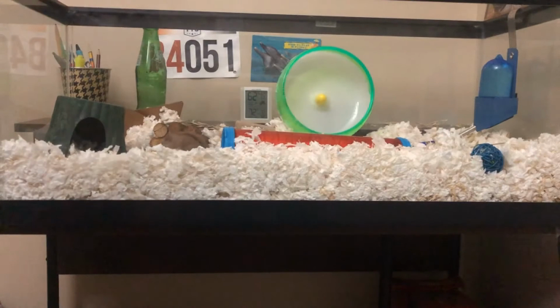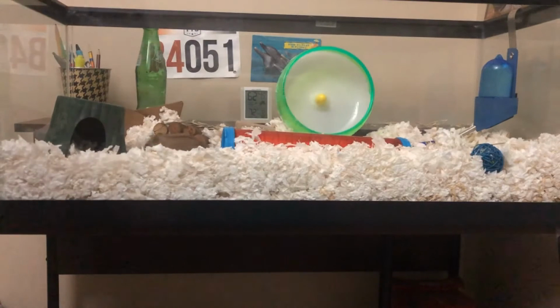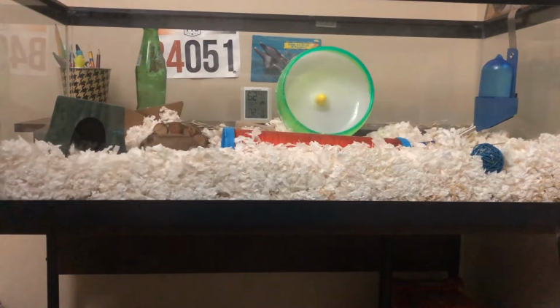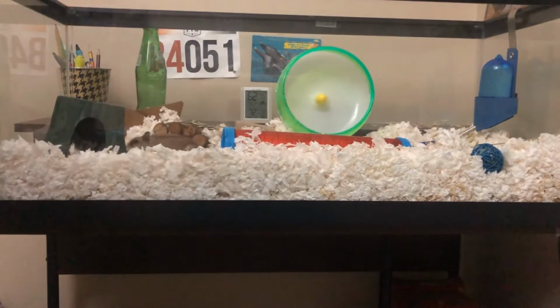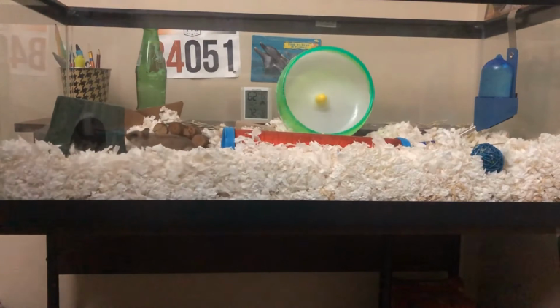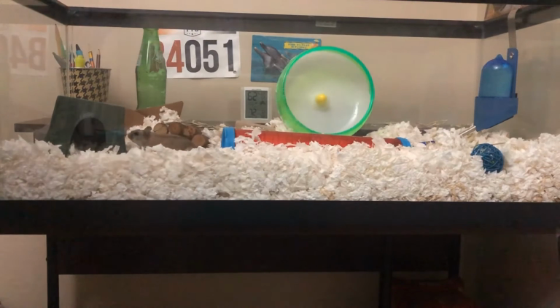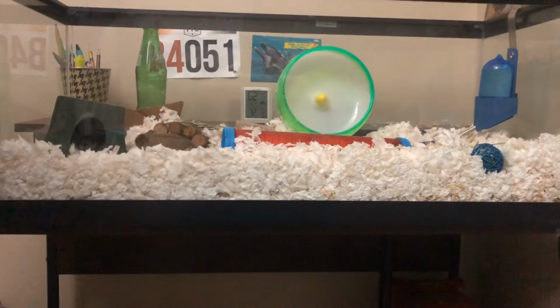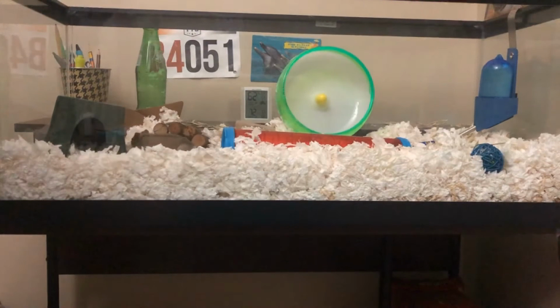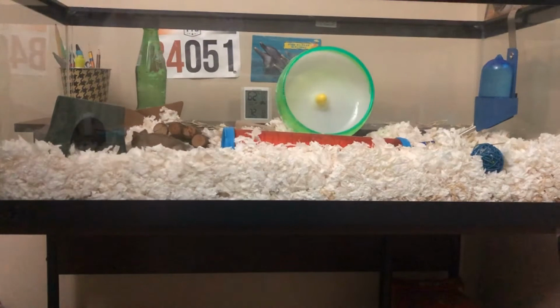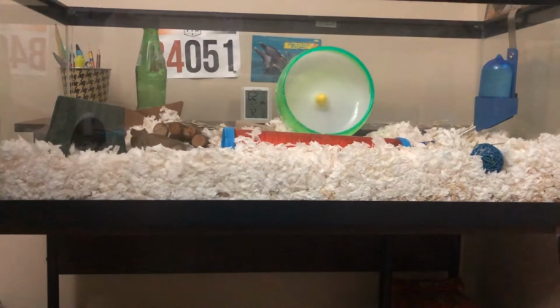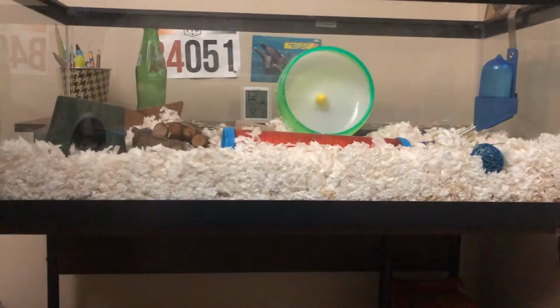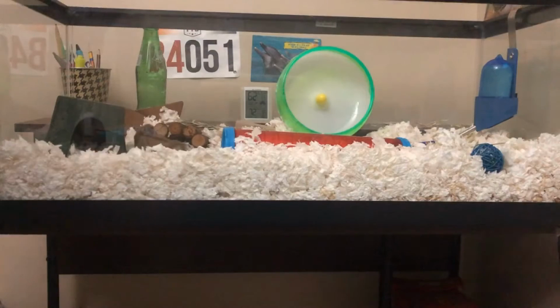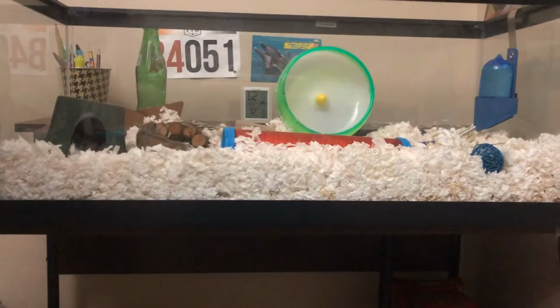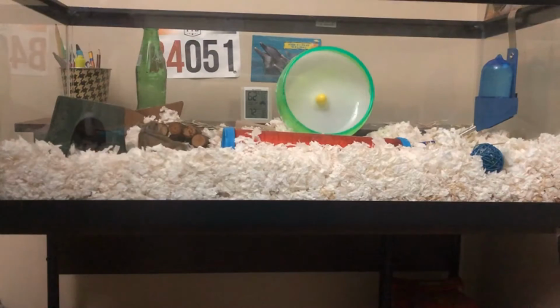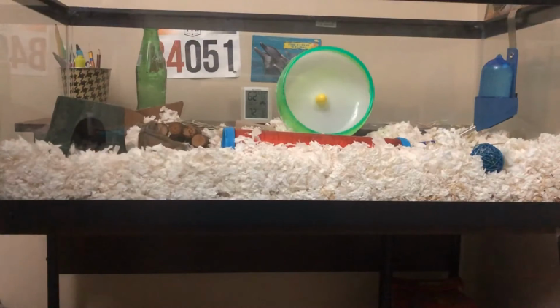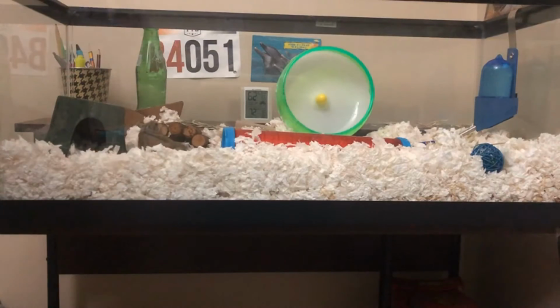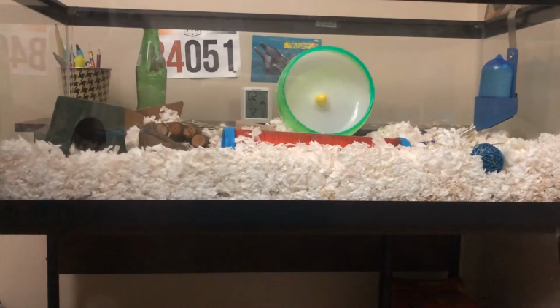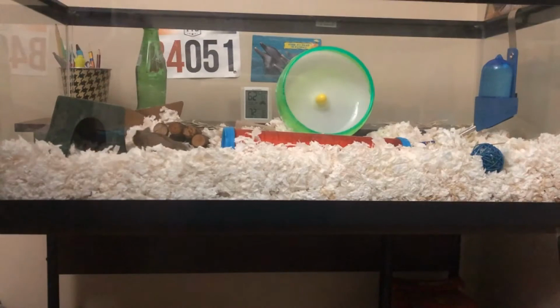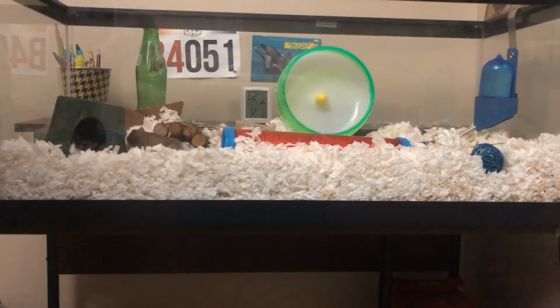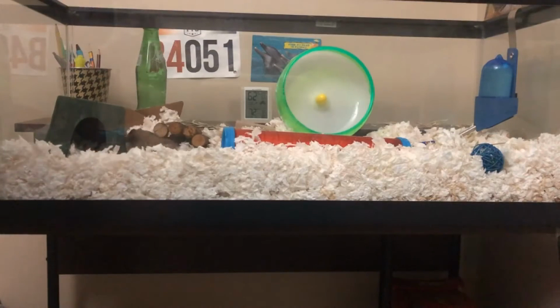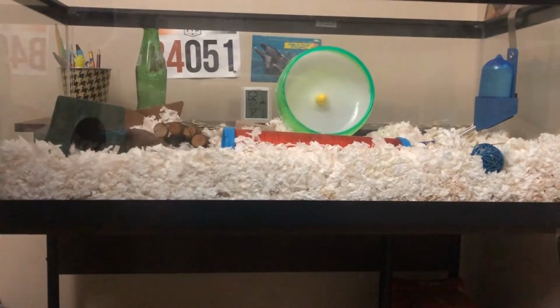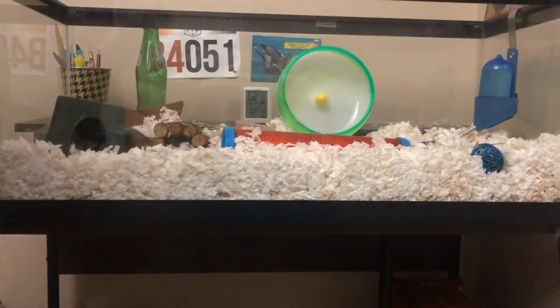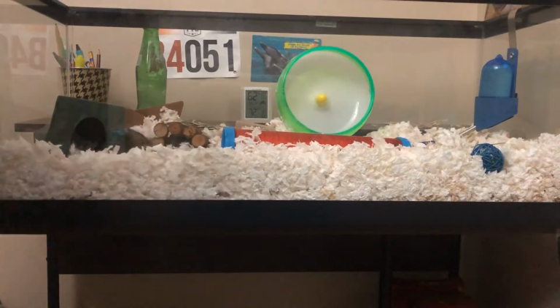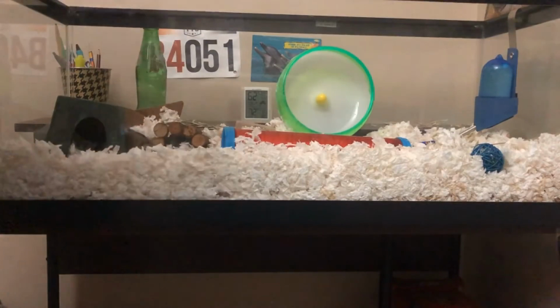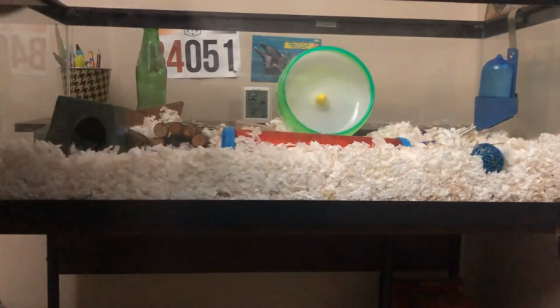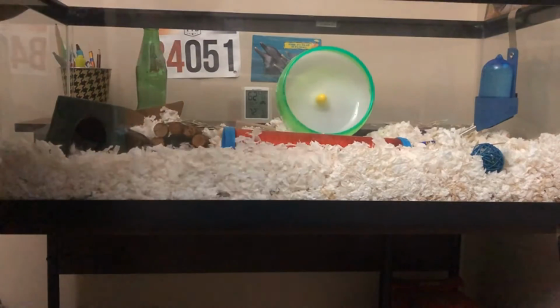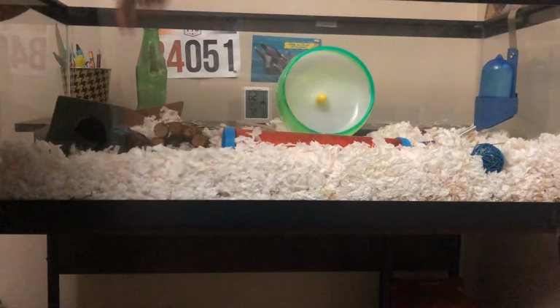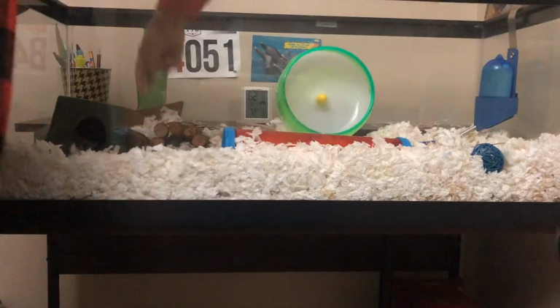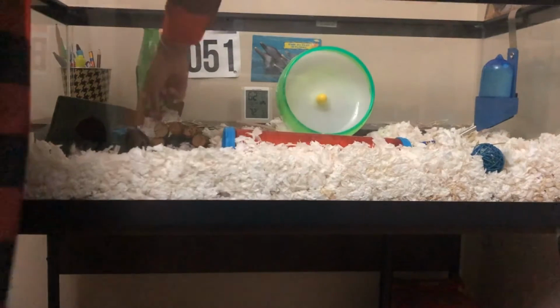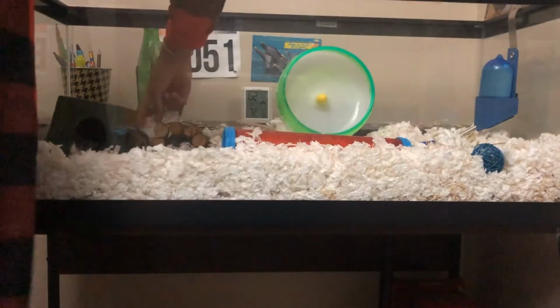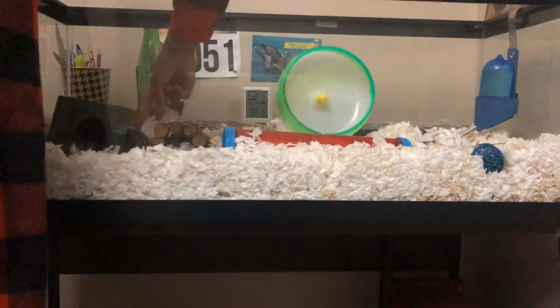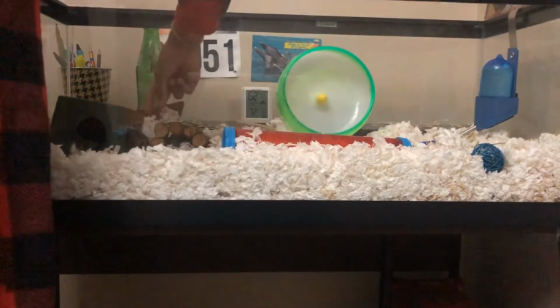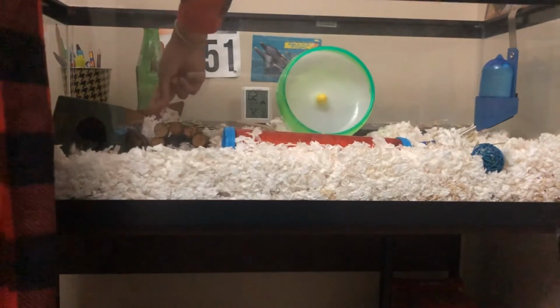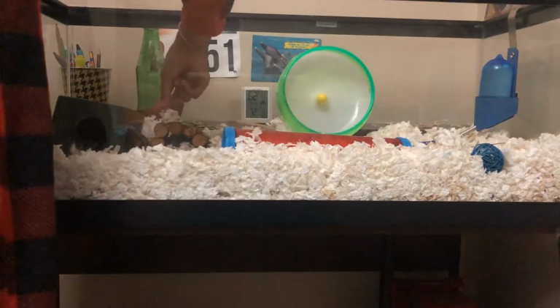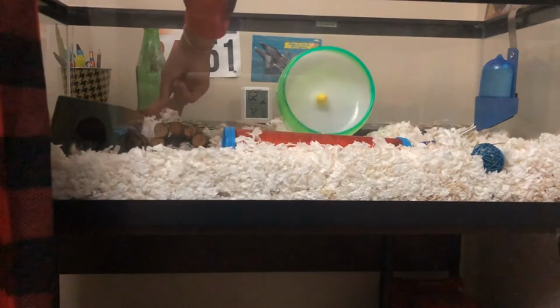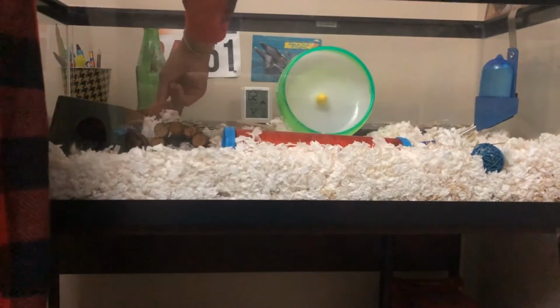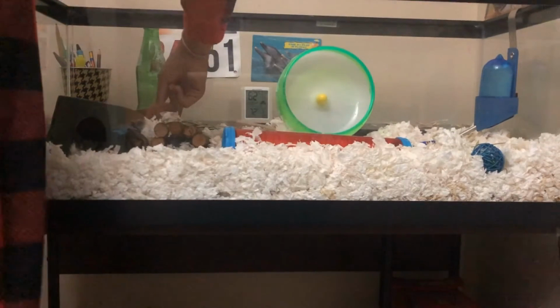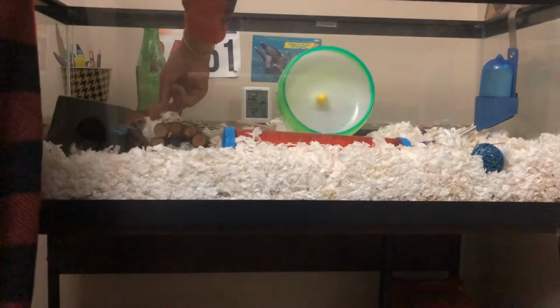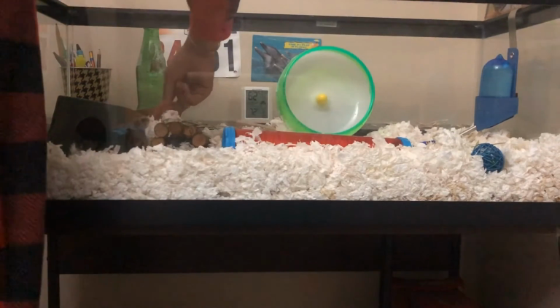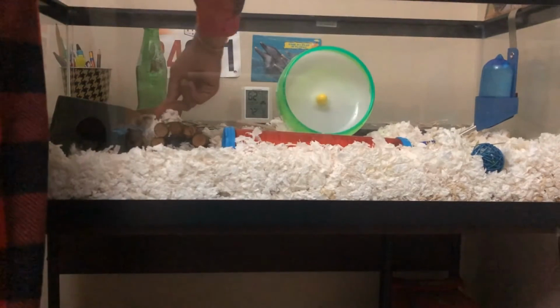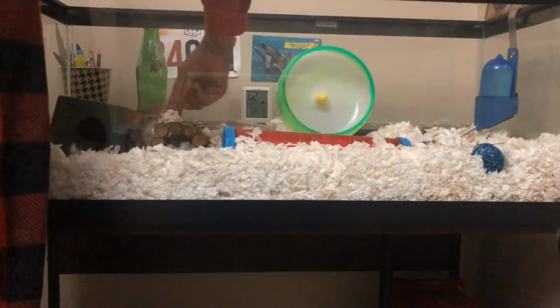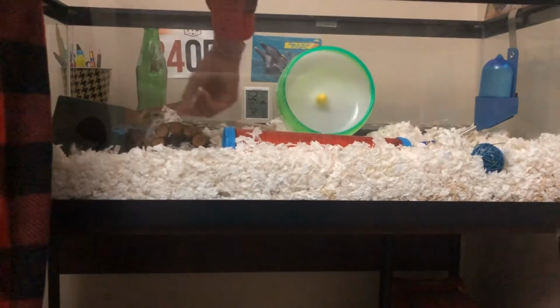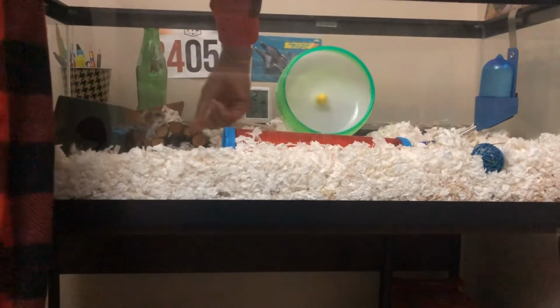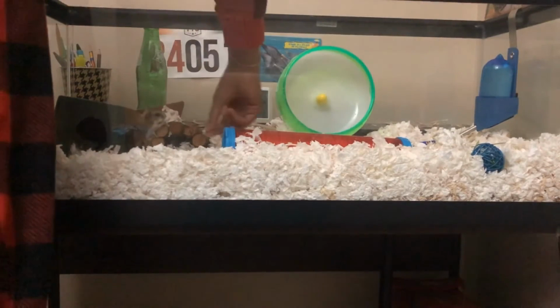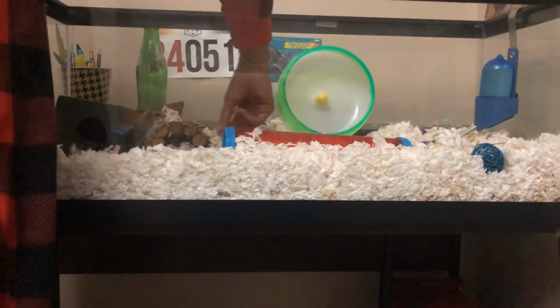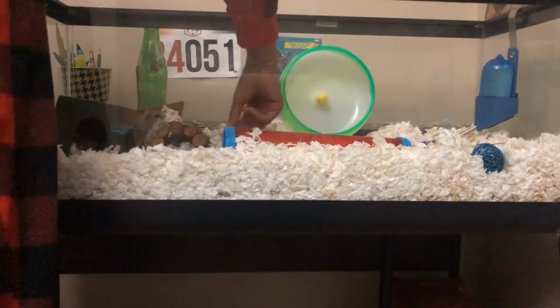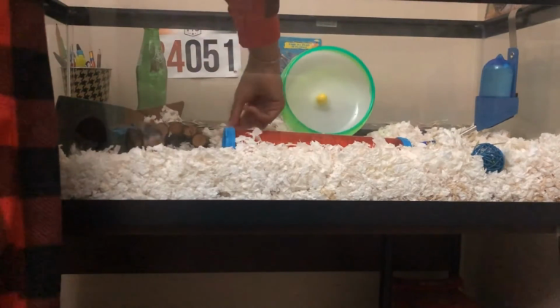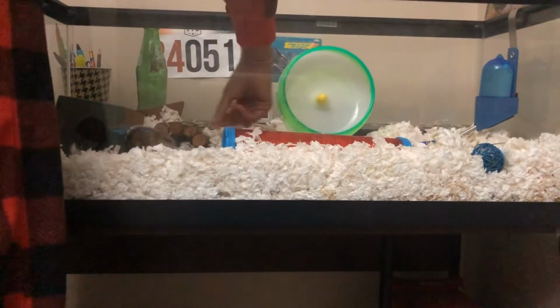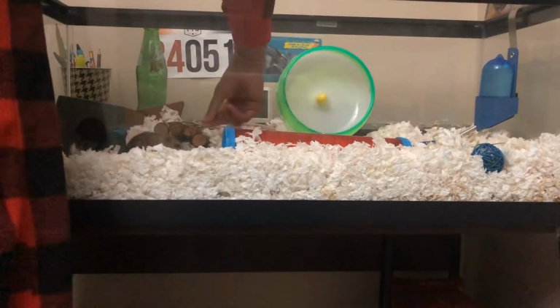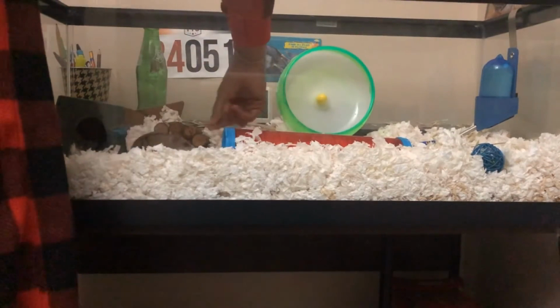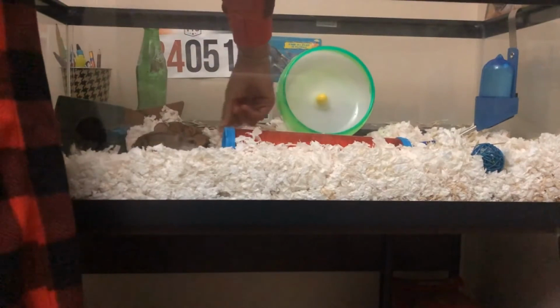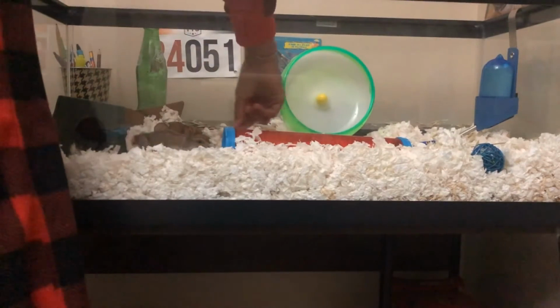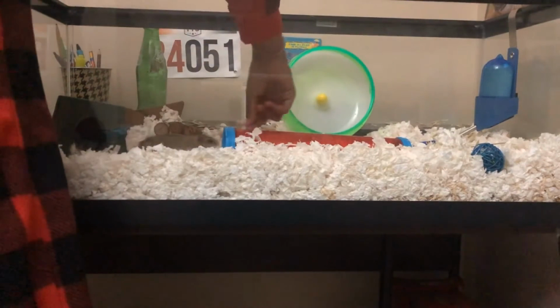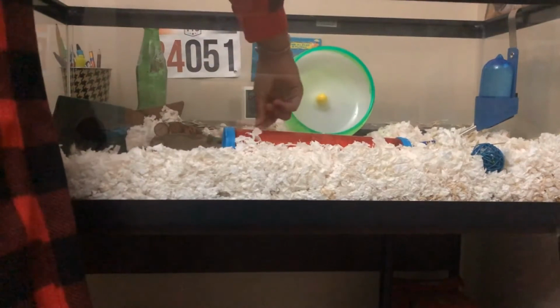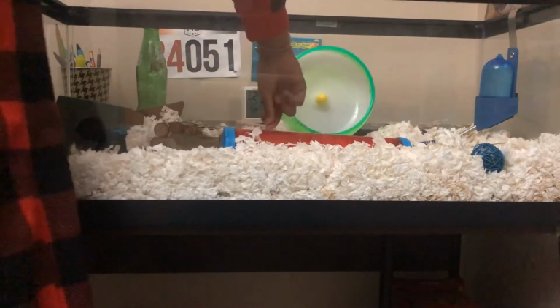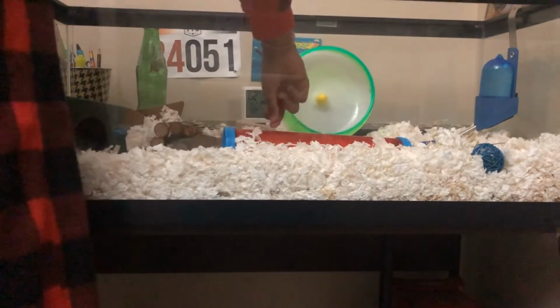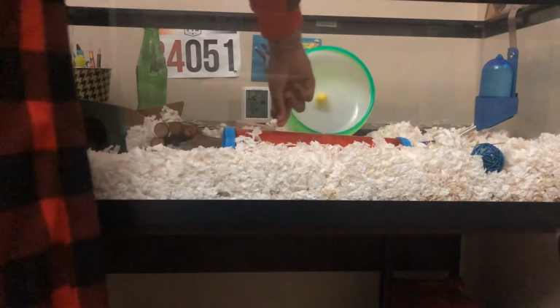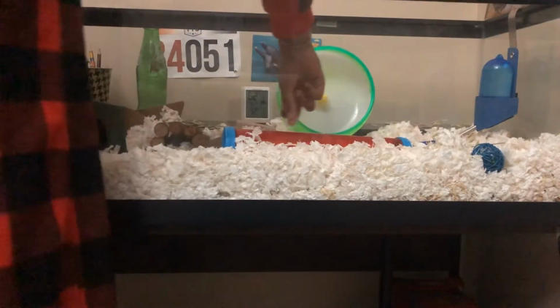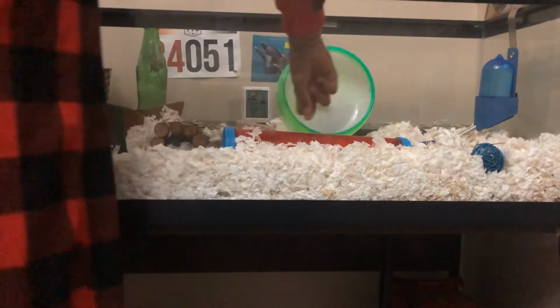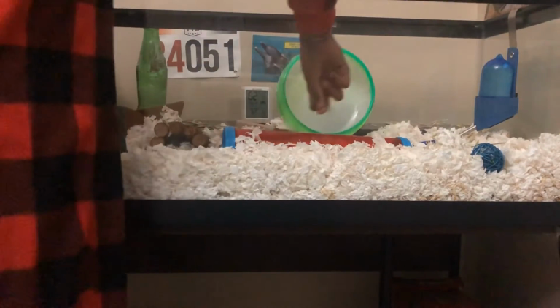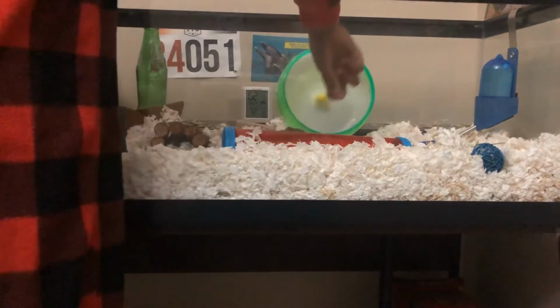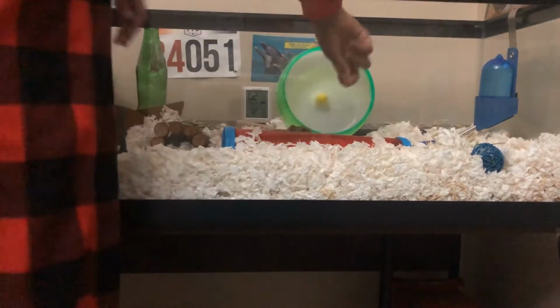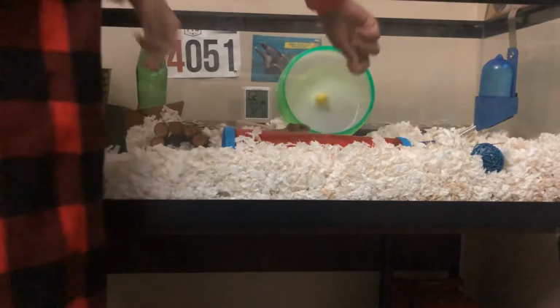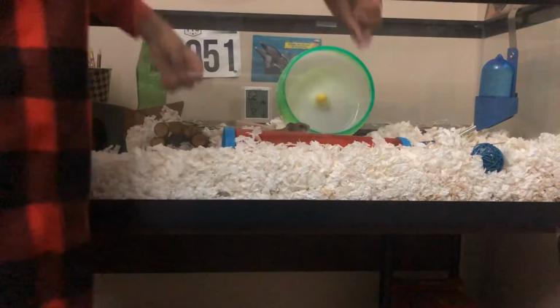Hello guys, welcome back to Hamster Insider. Today I'll be showing you how to tame your hamster. Let's get started.